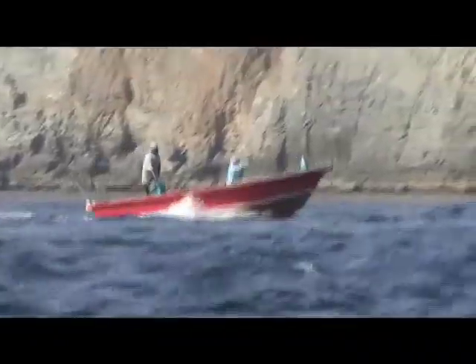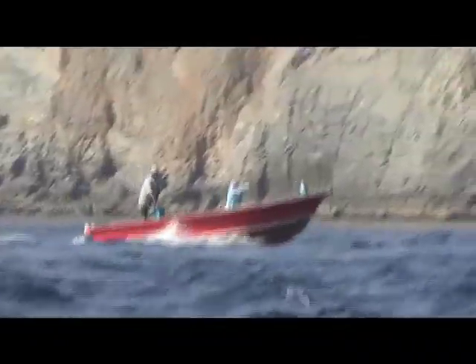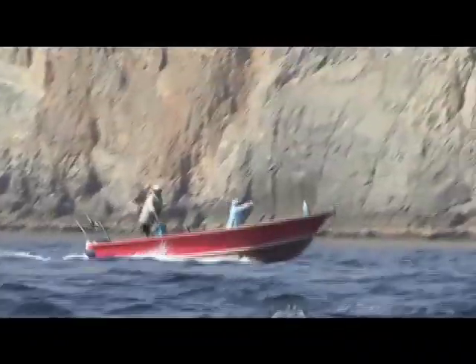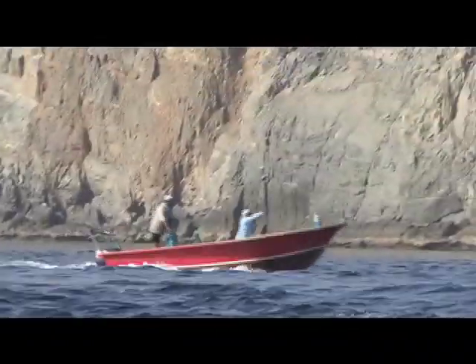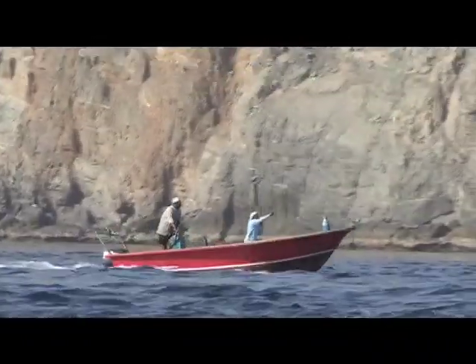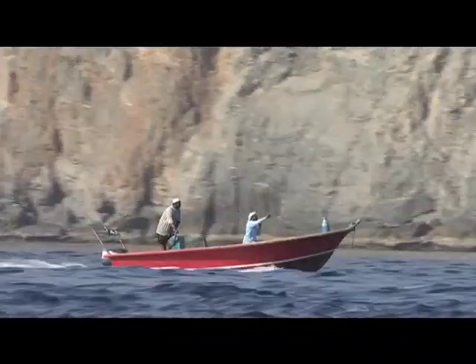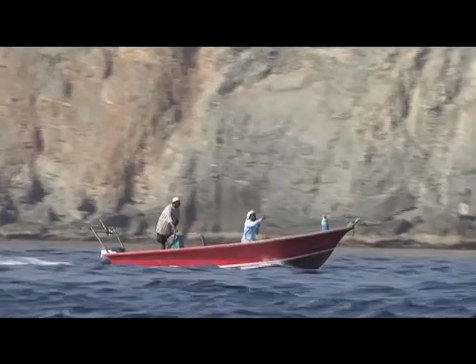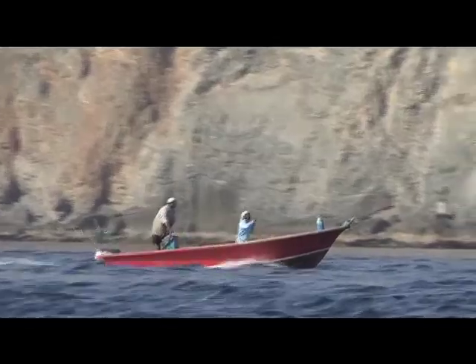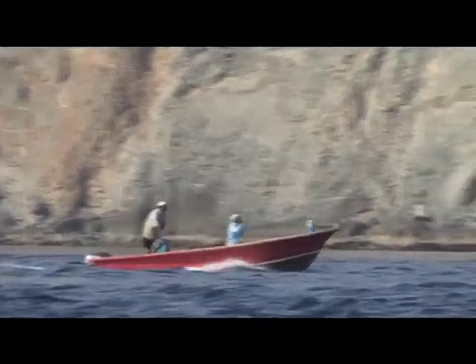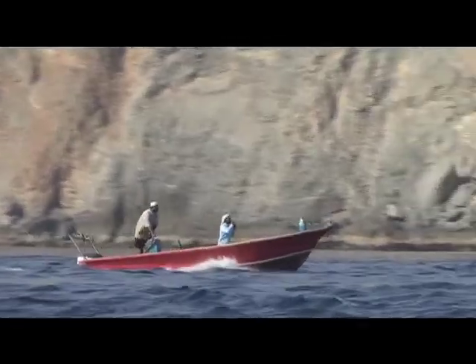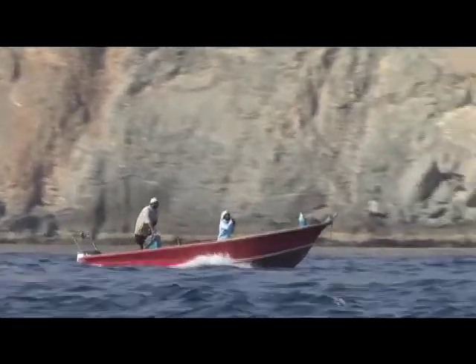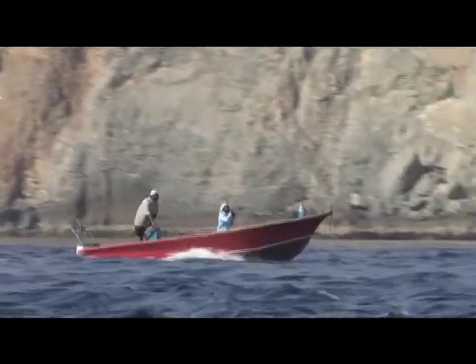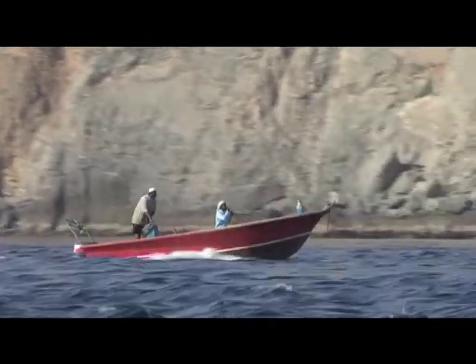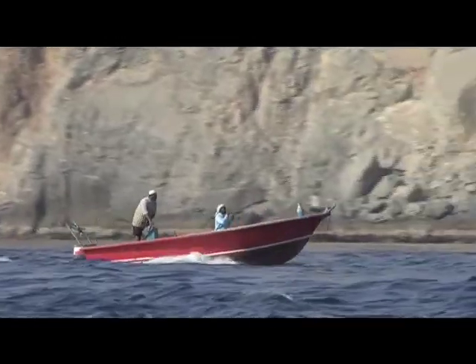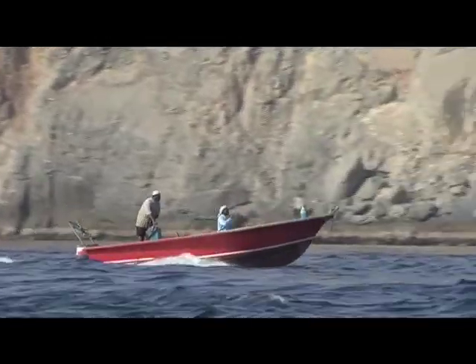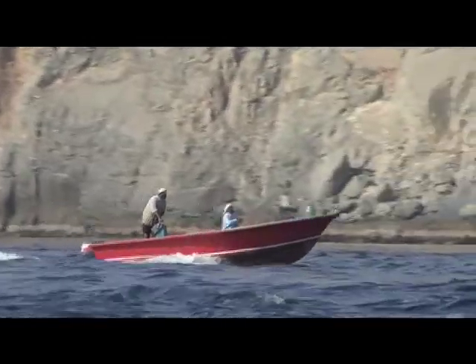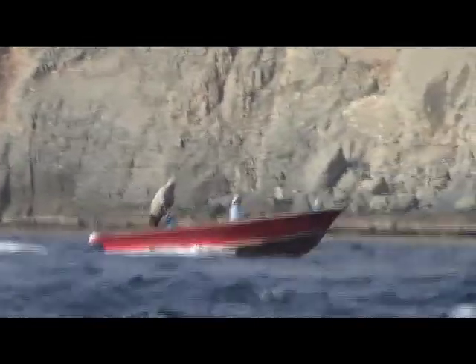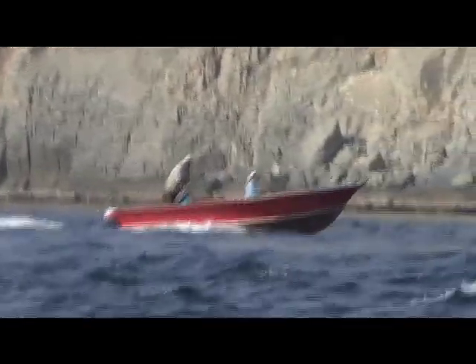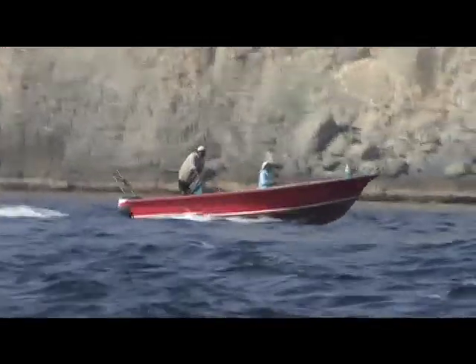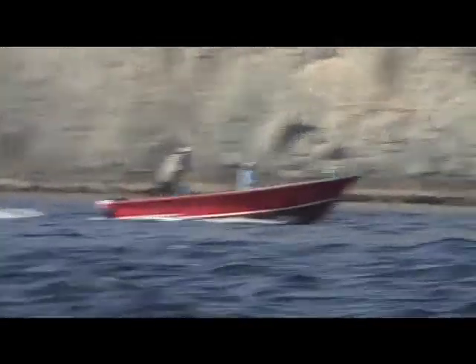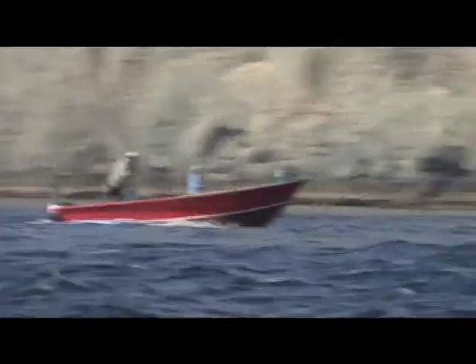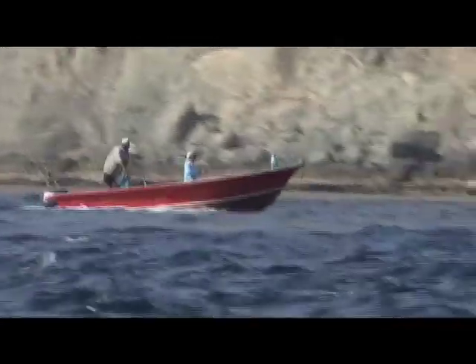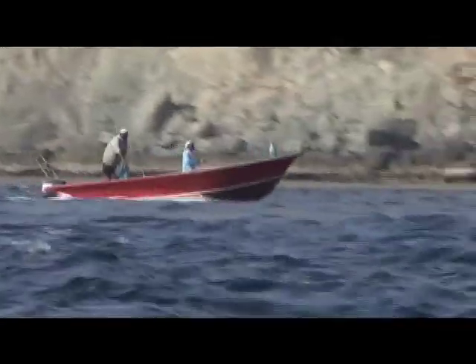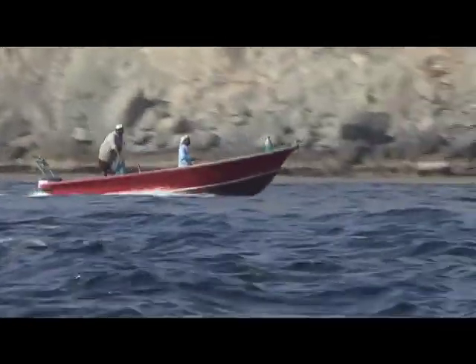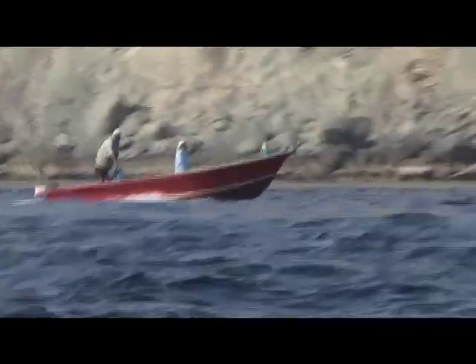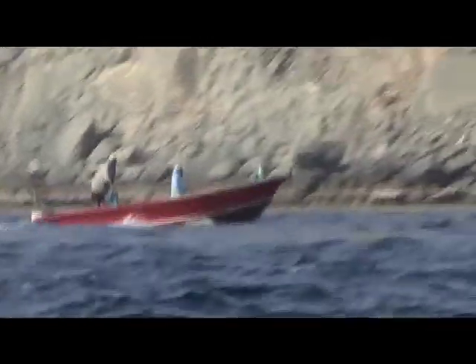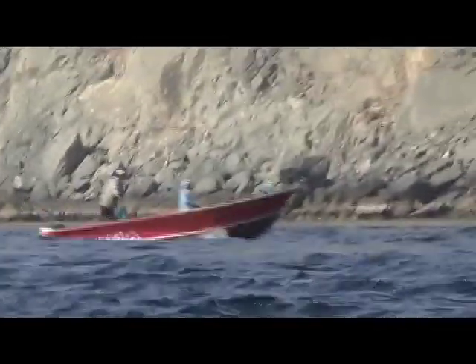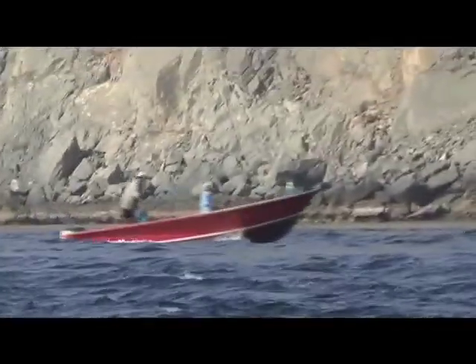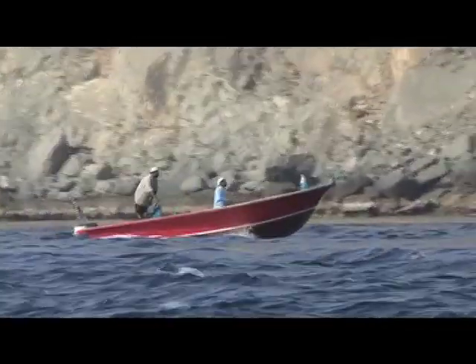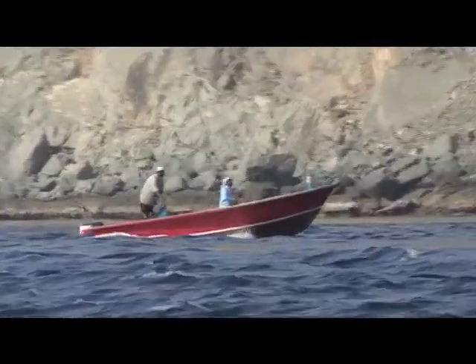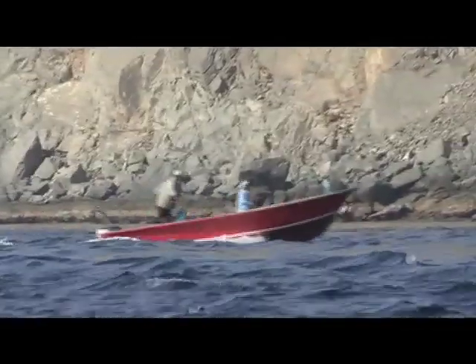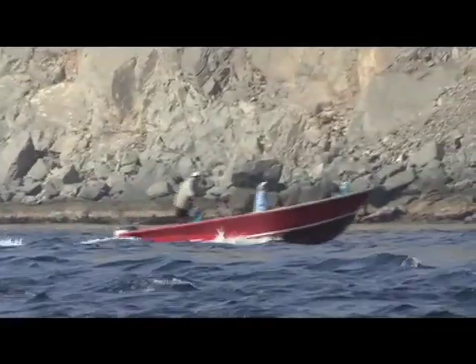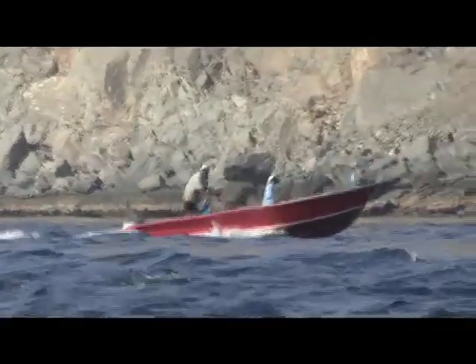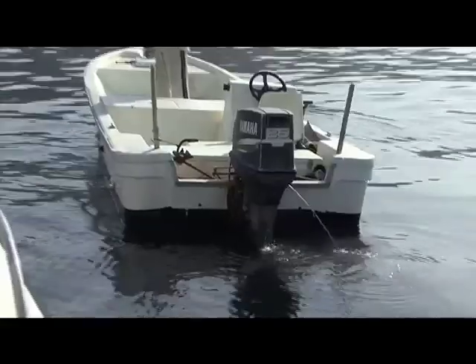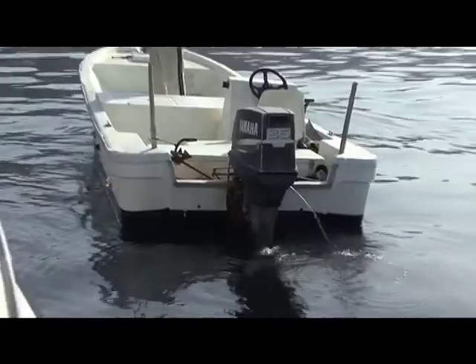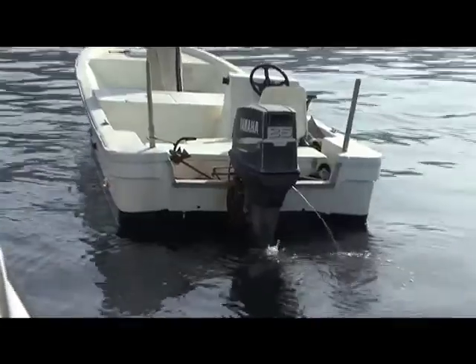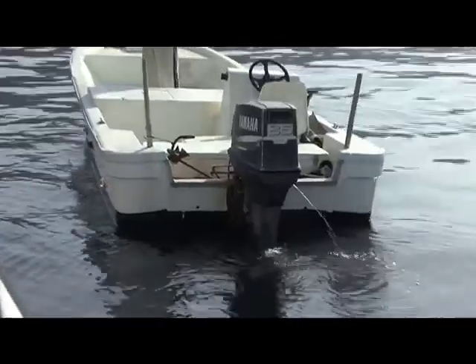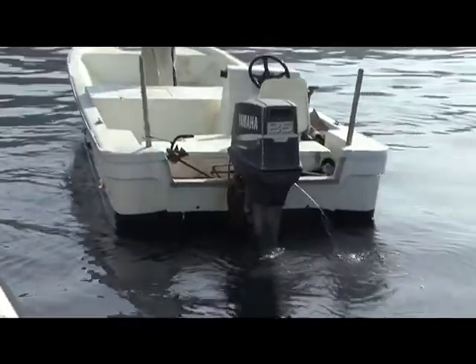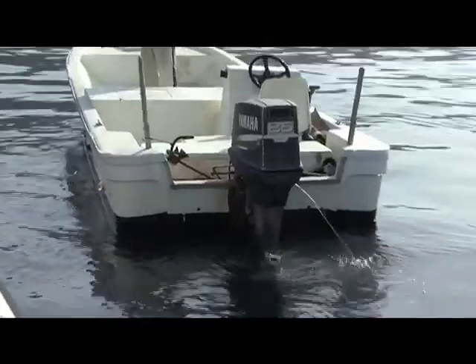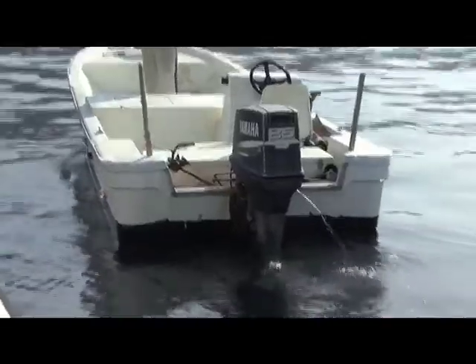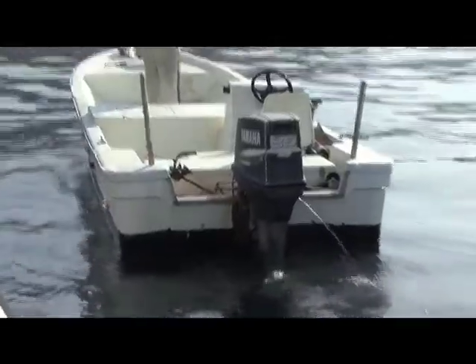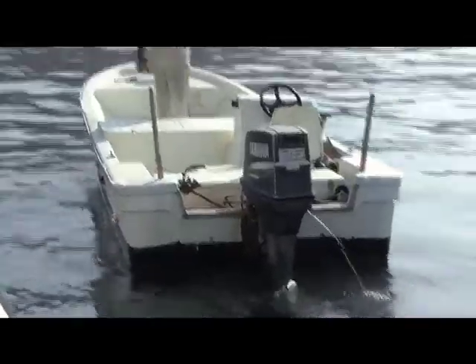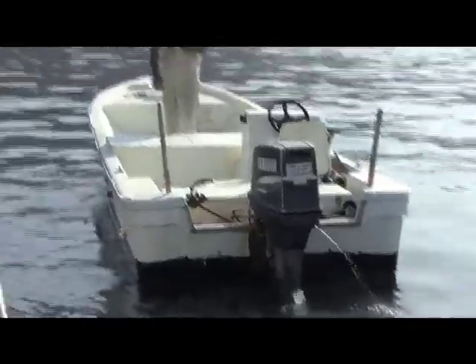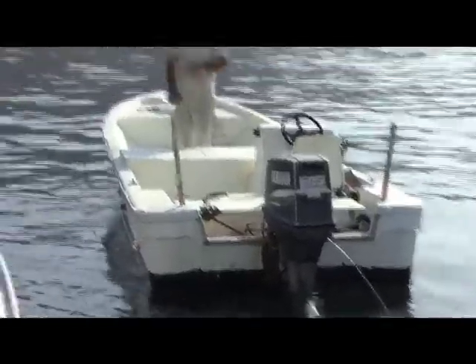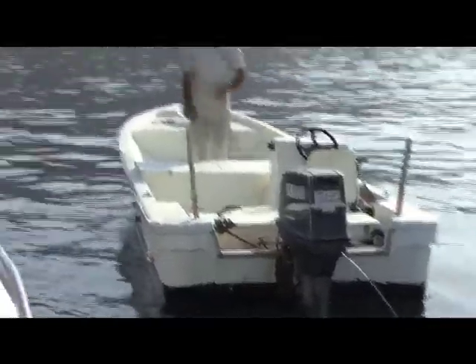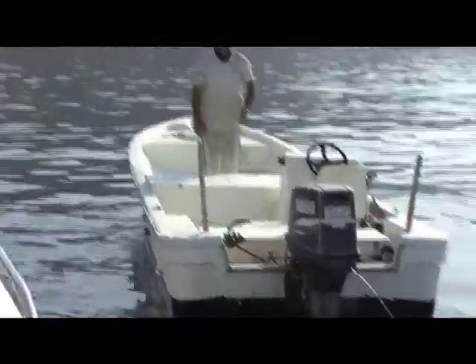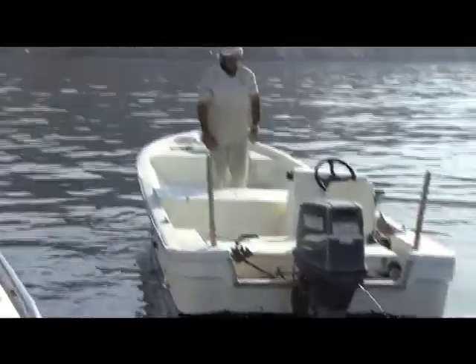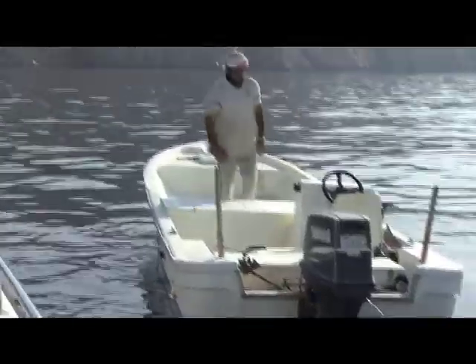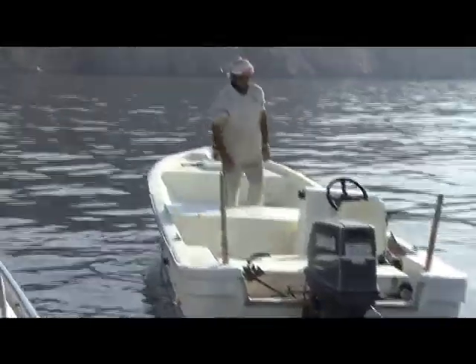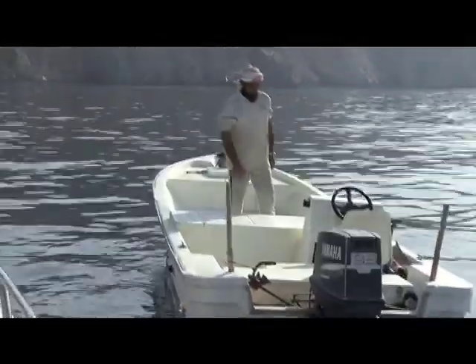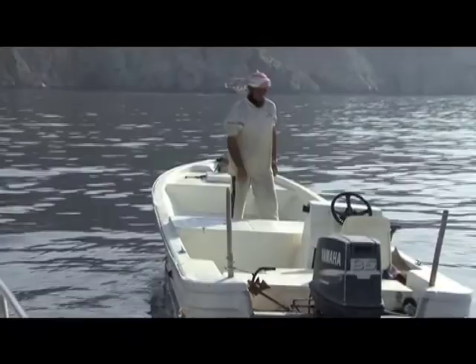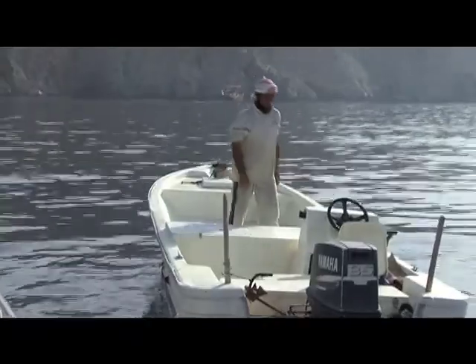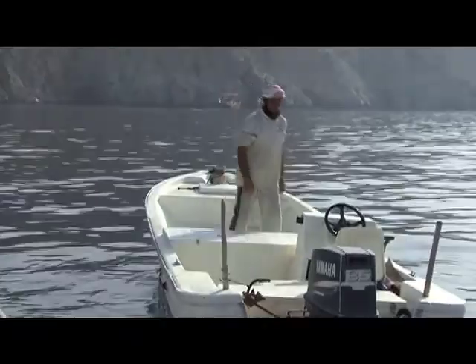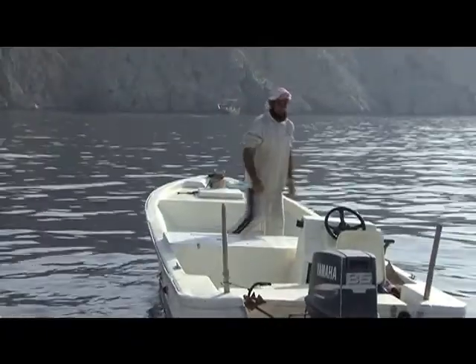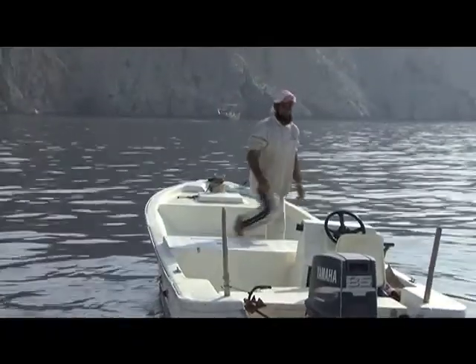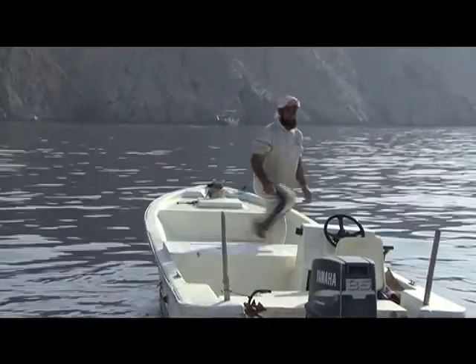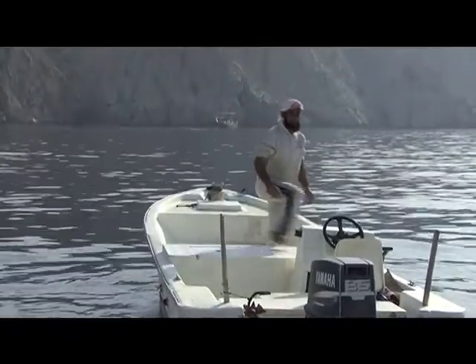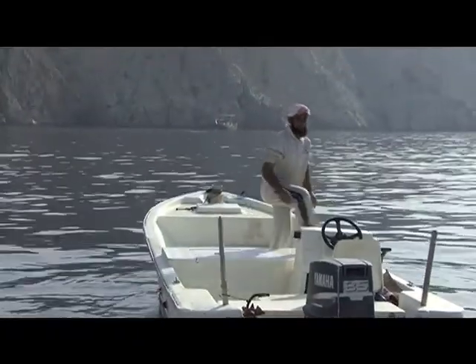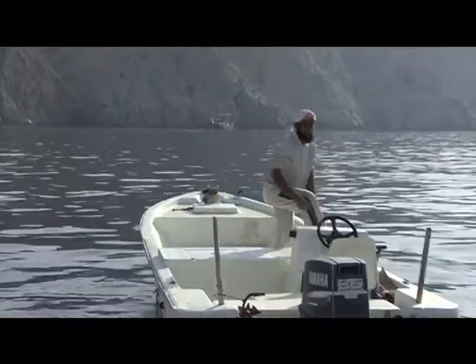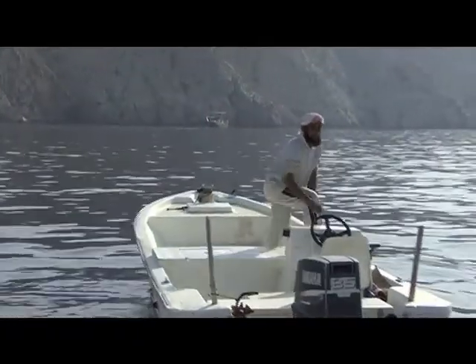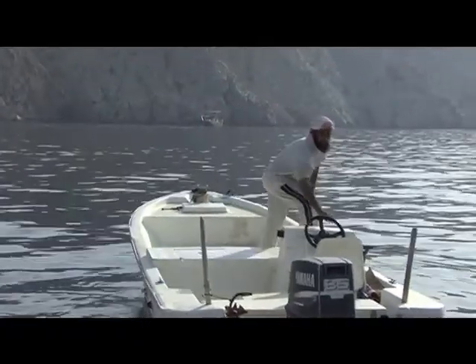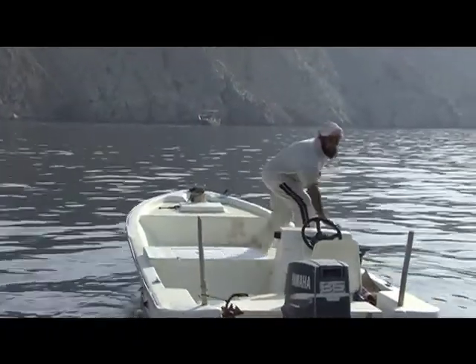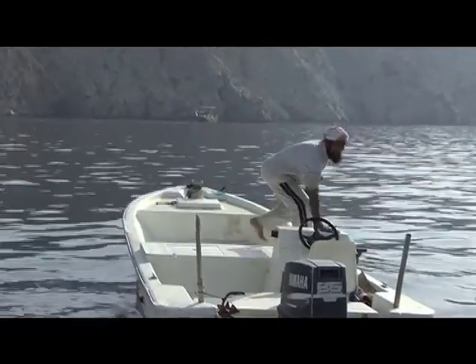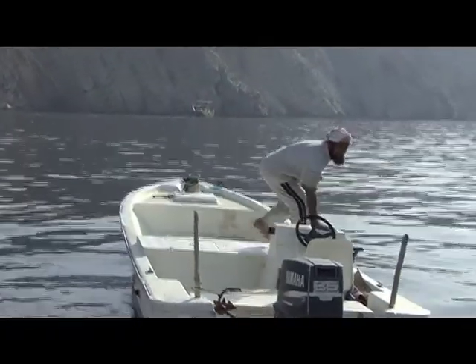They're awesome fishermen — they've been doing it for generations. We've tried those little jigs and for us it hasn't really worked.